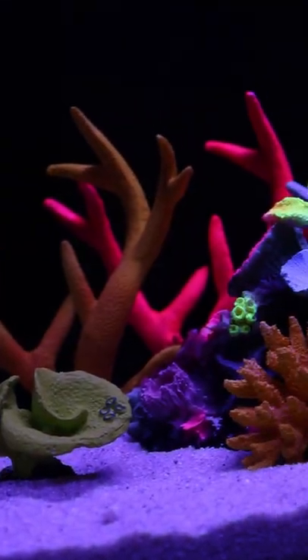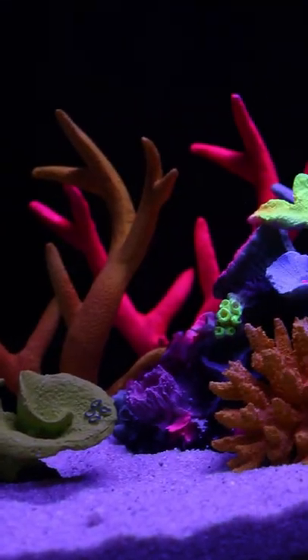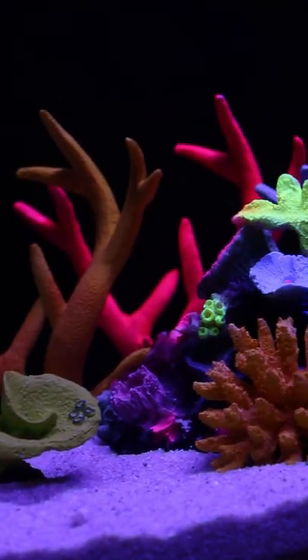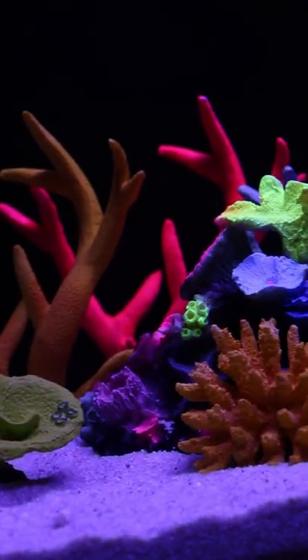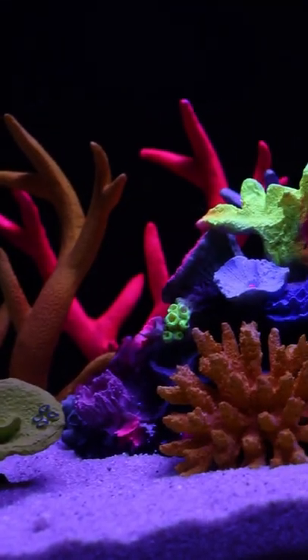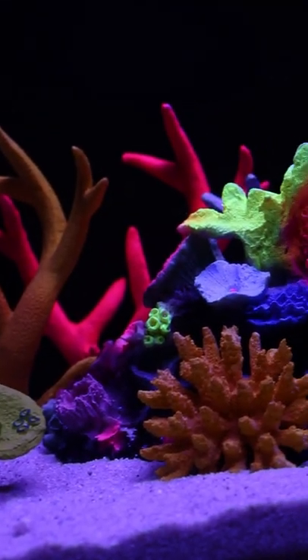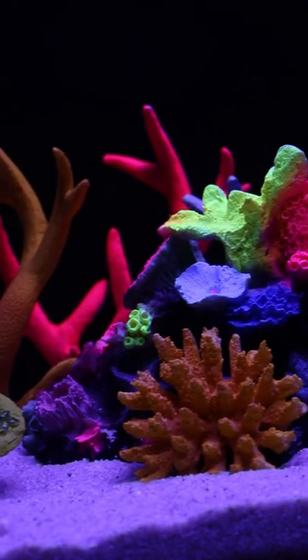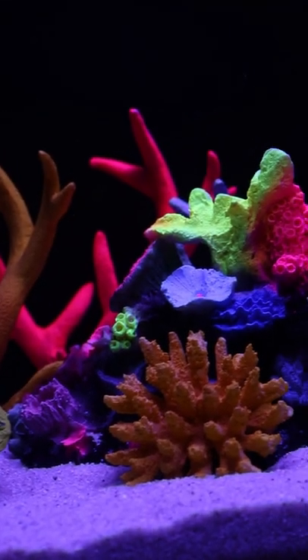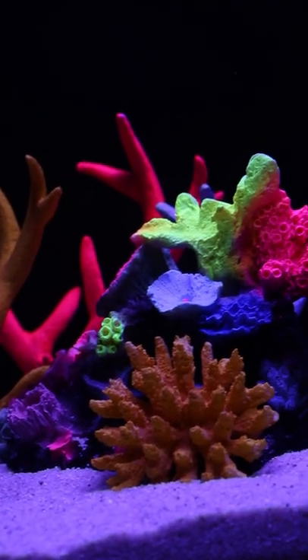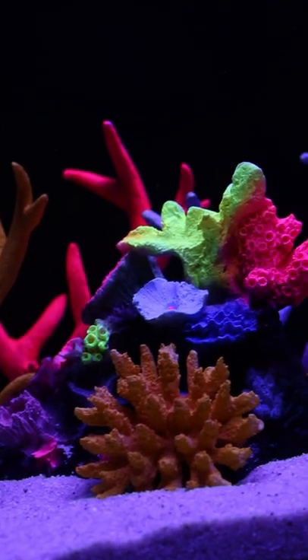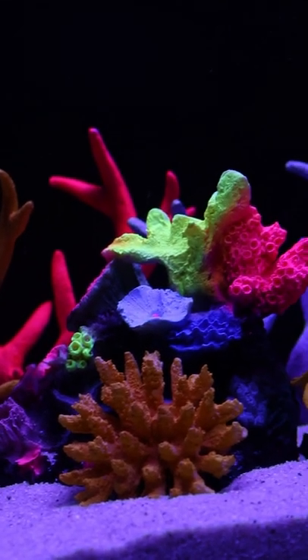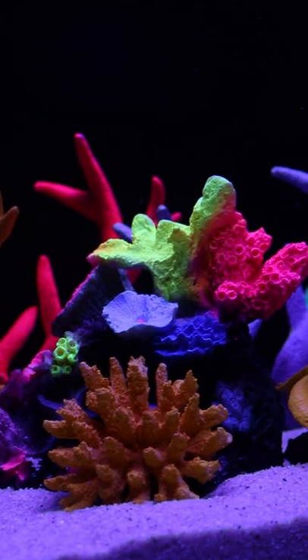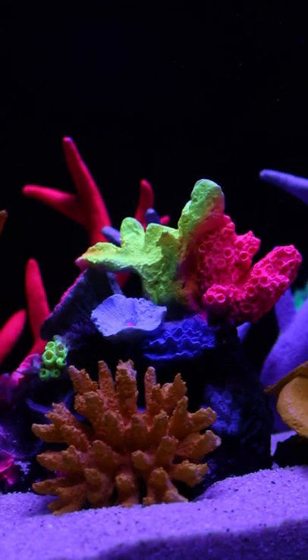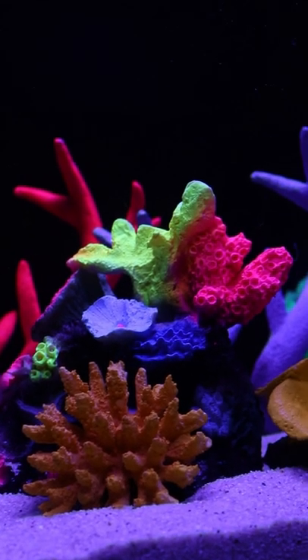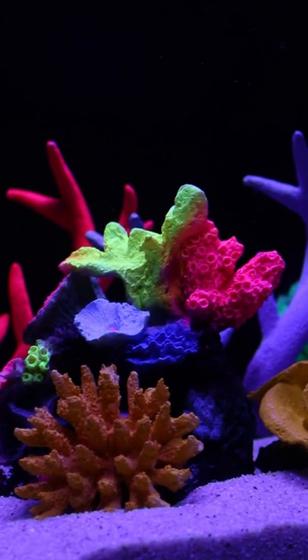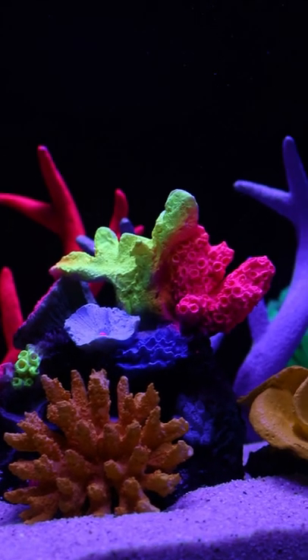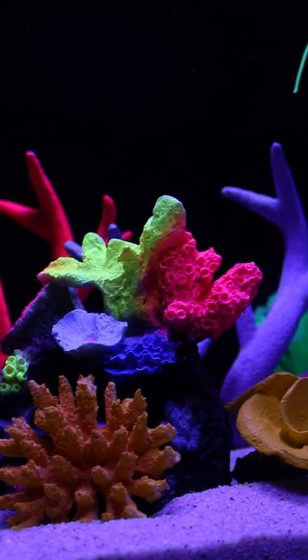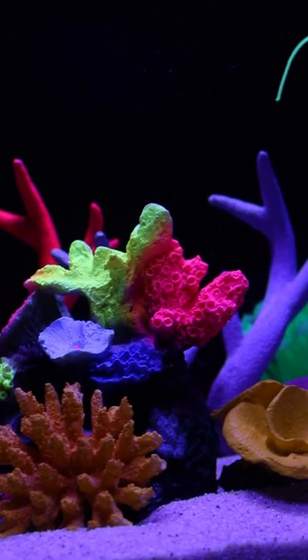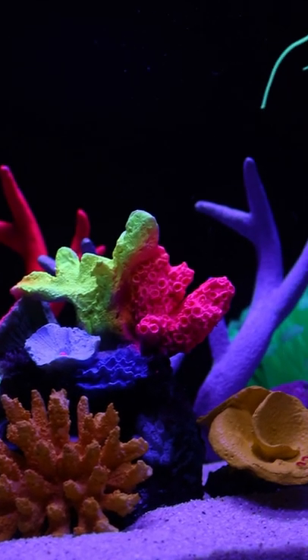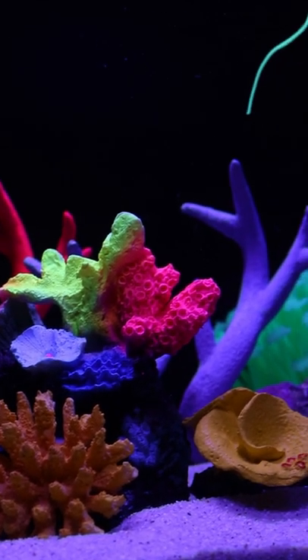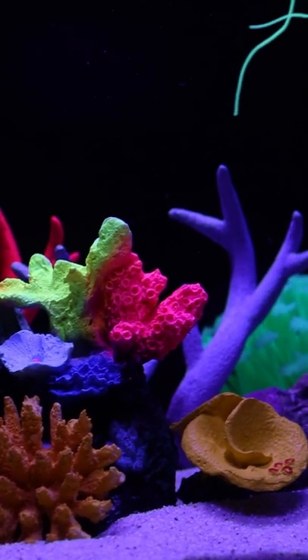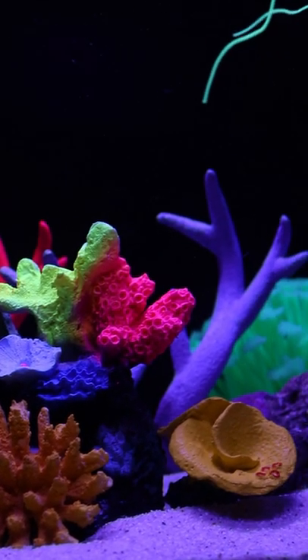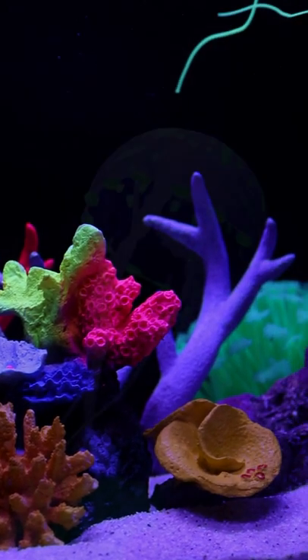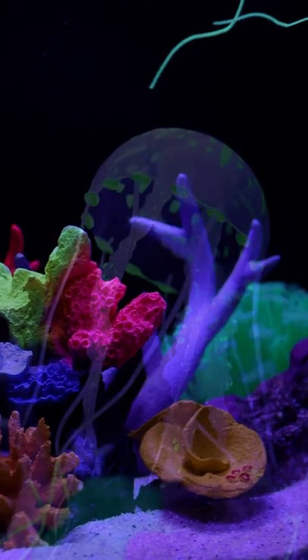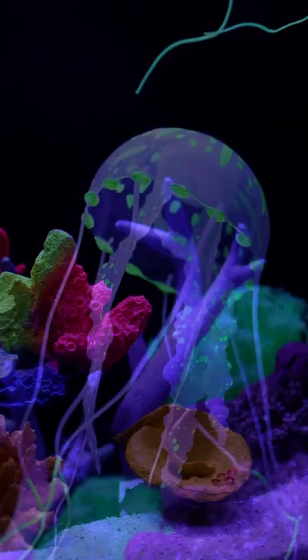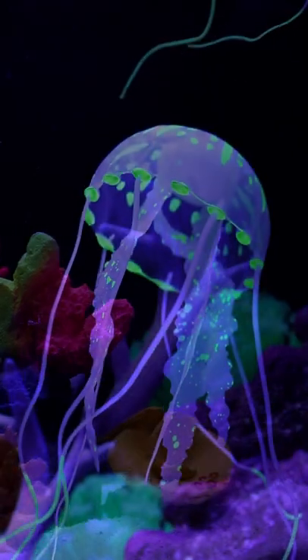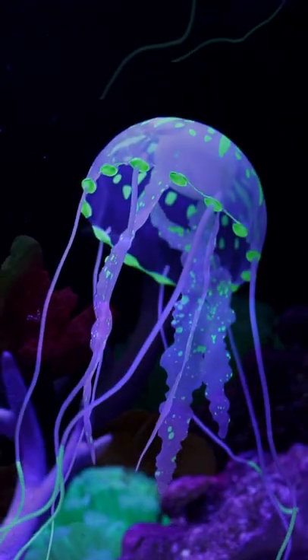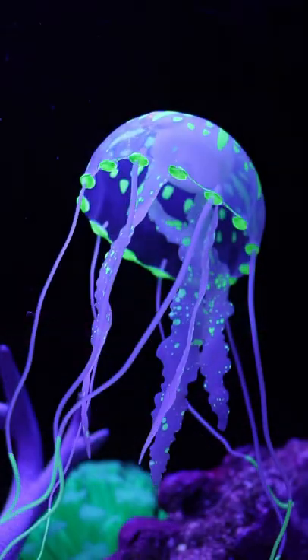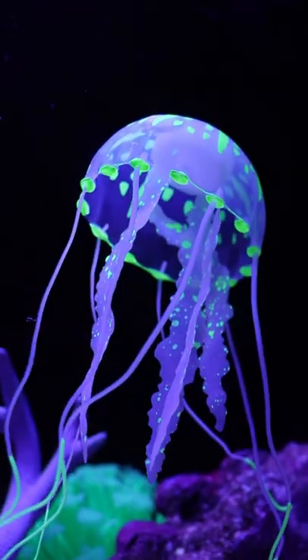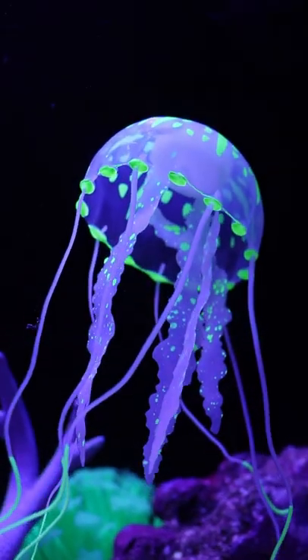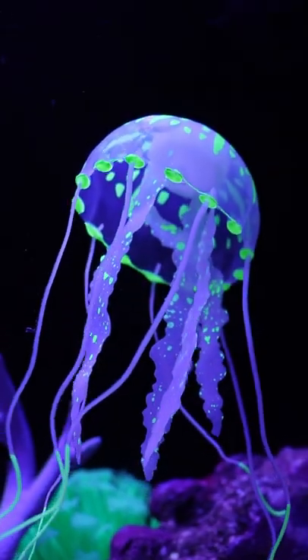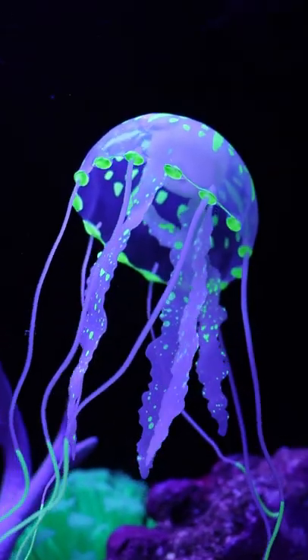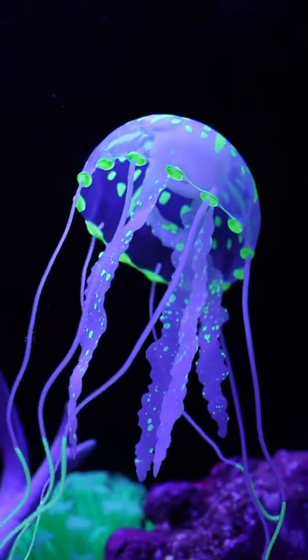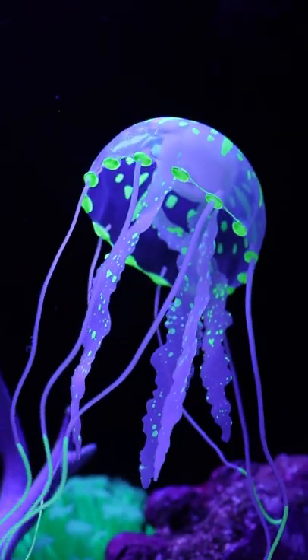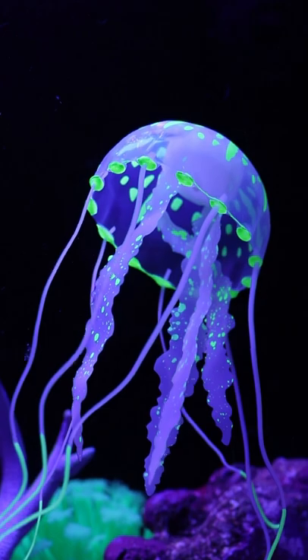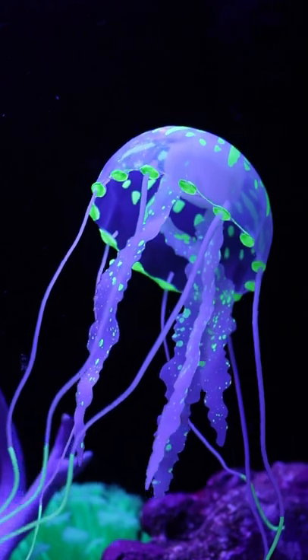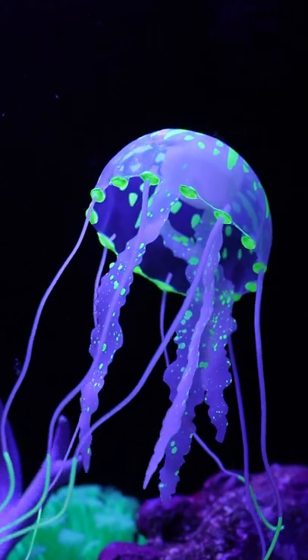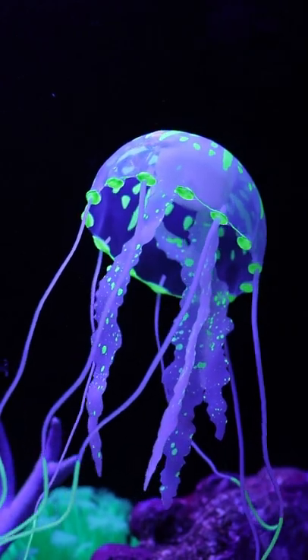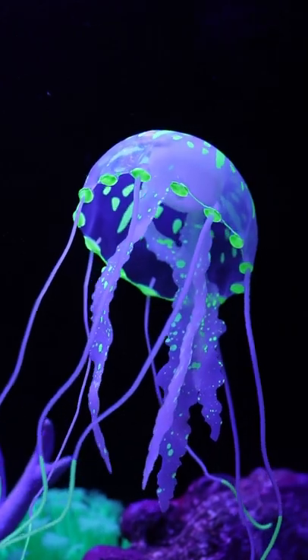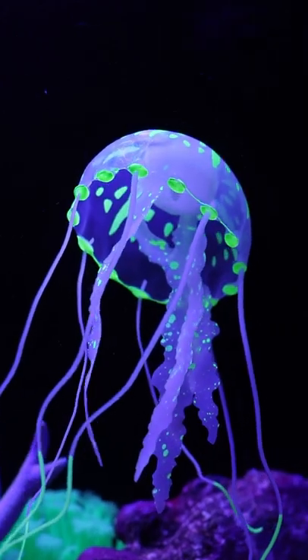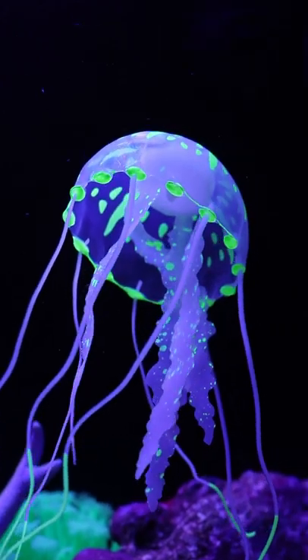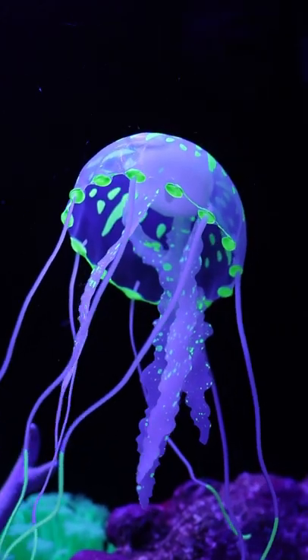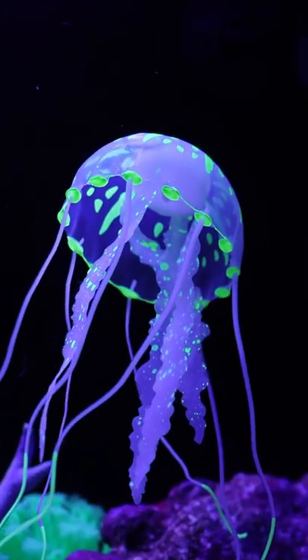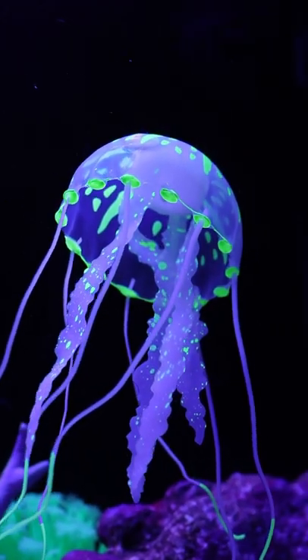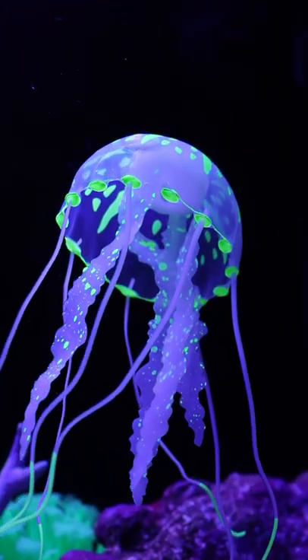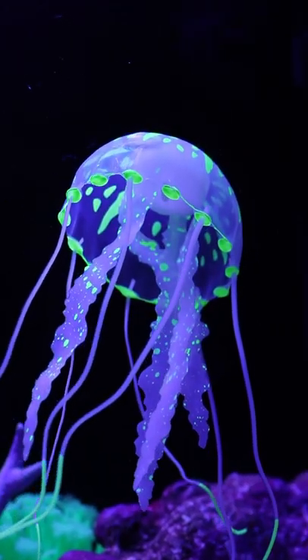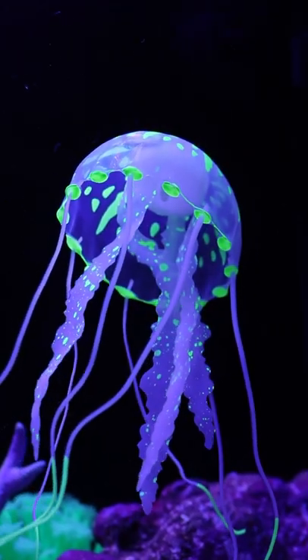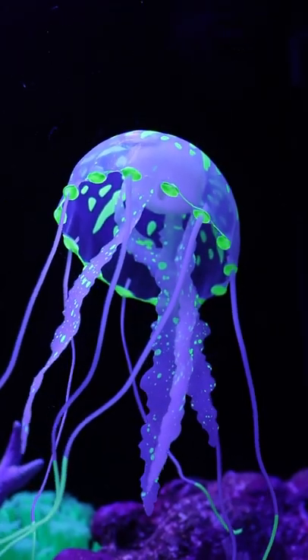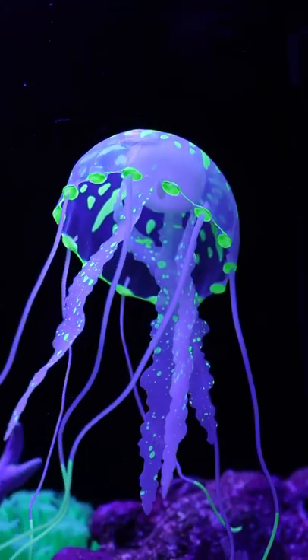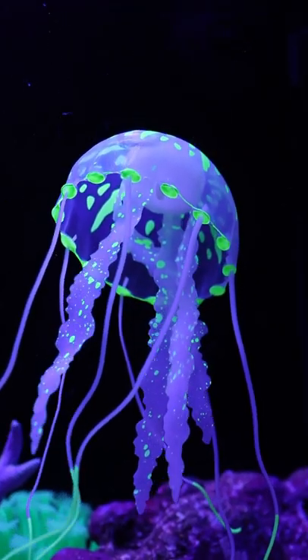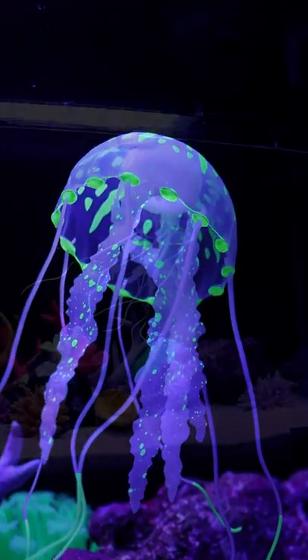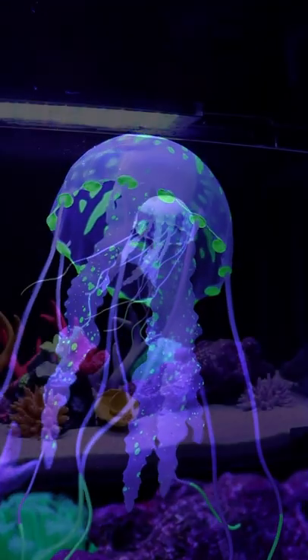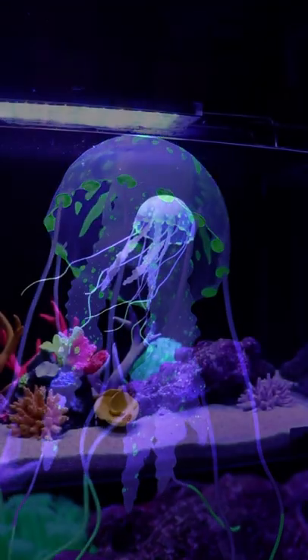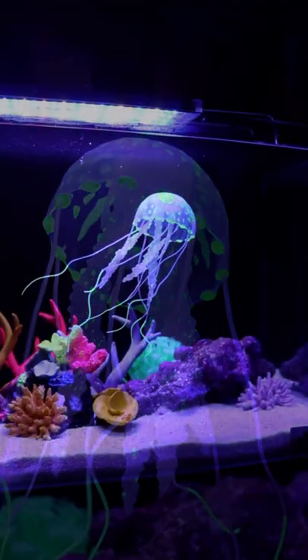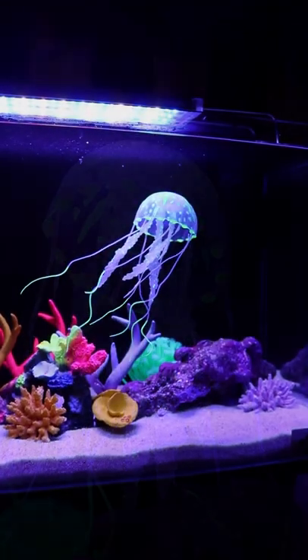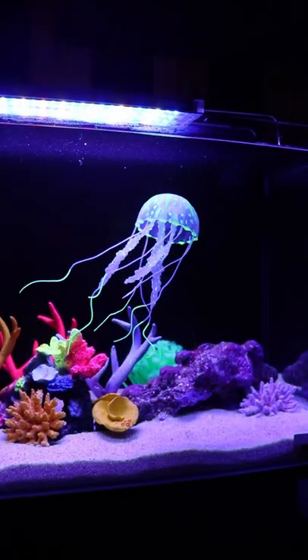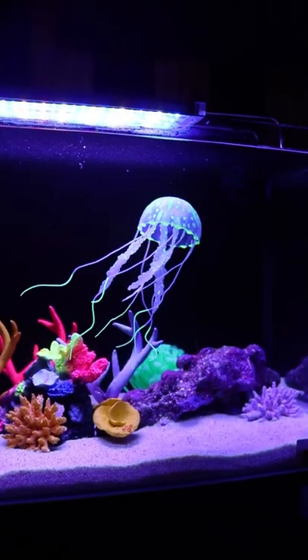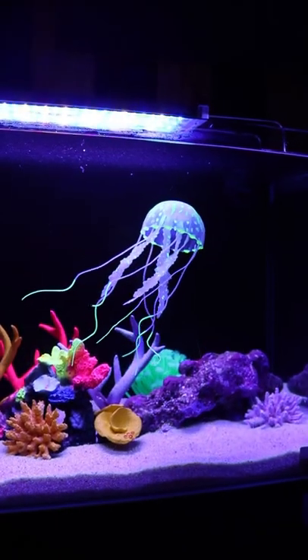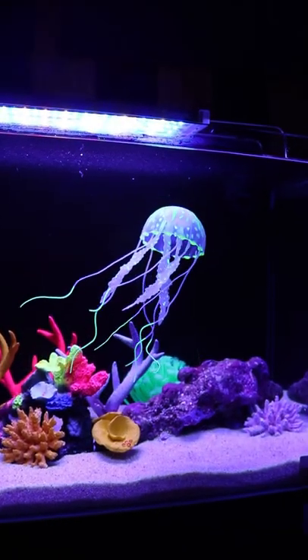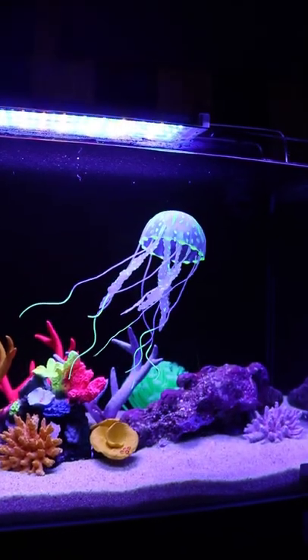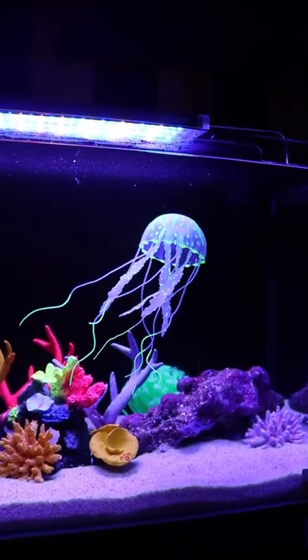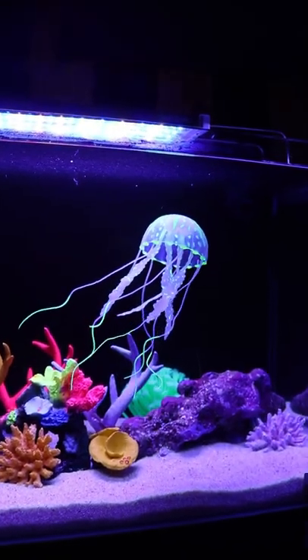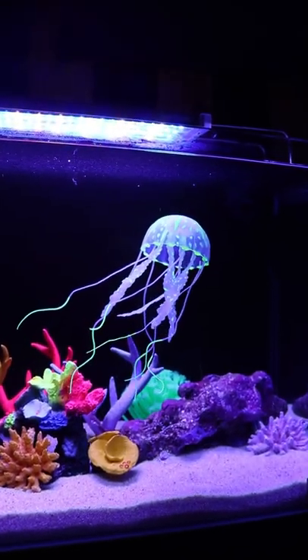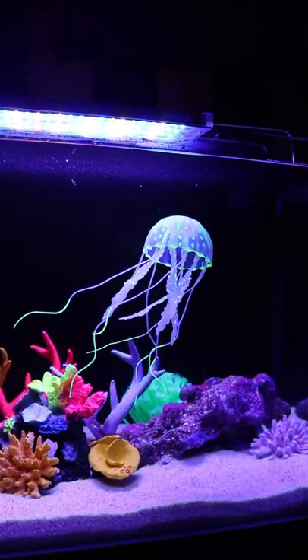There are a lot of complications in this tank. If you are looking for artificial ties, you can decorate the tank.